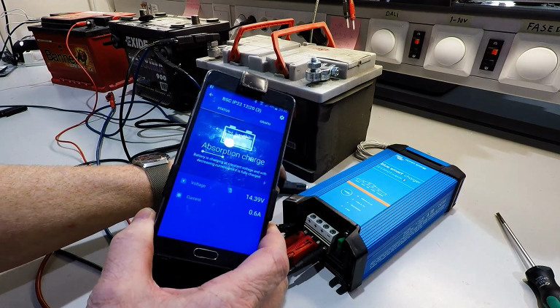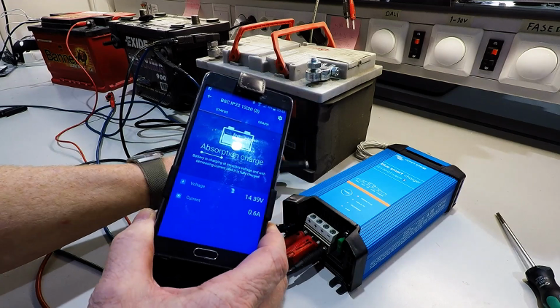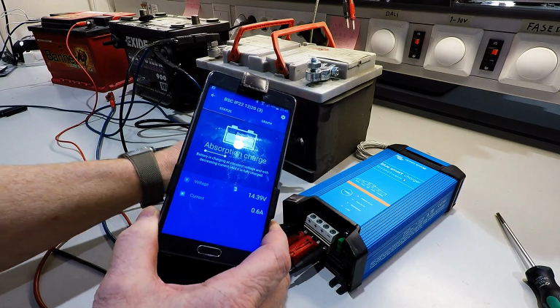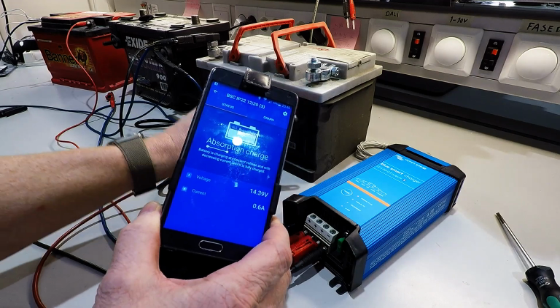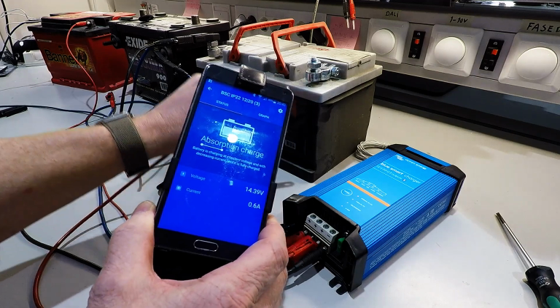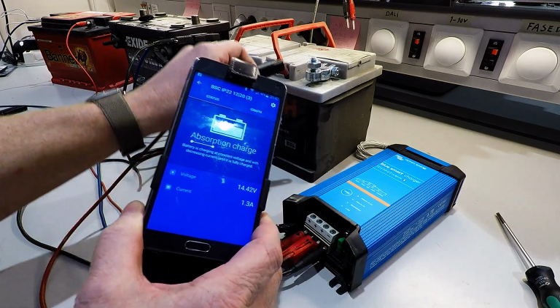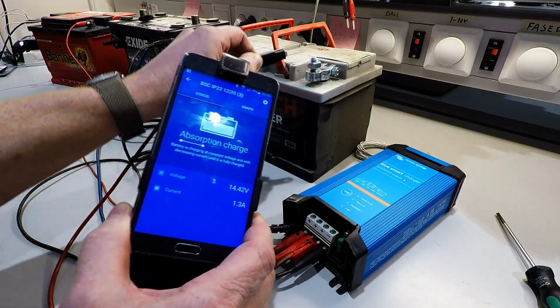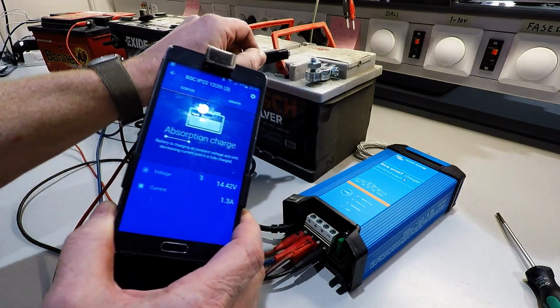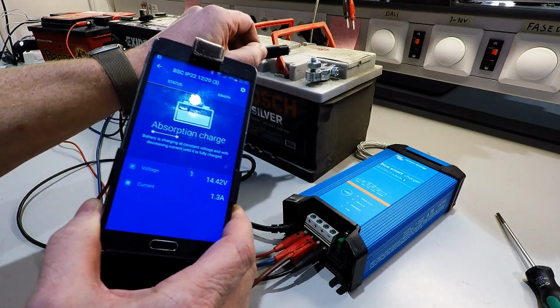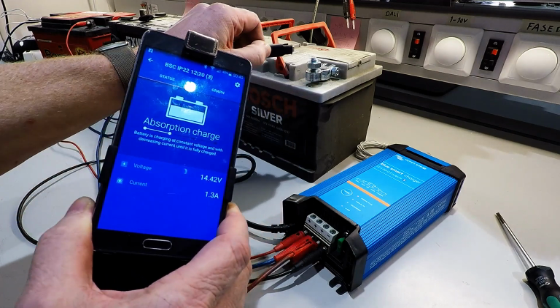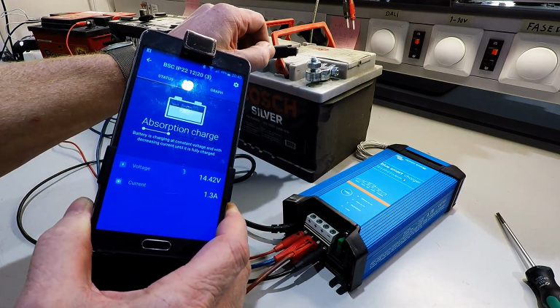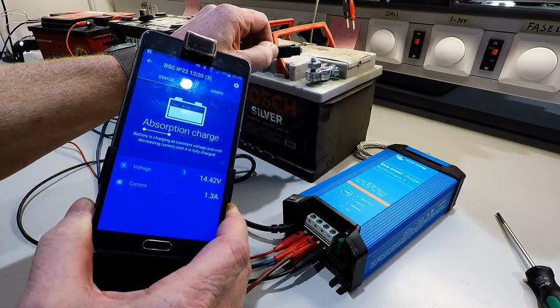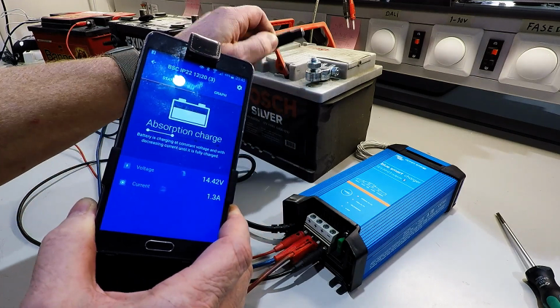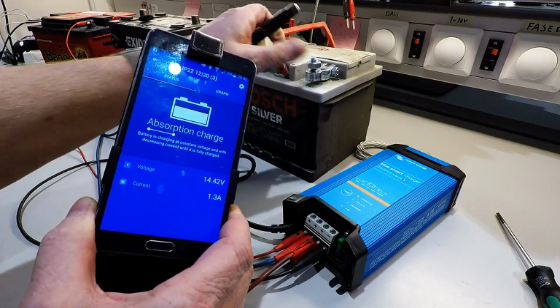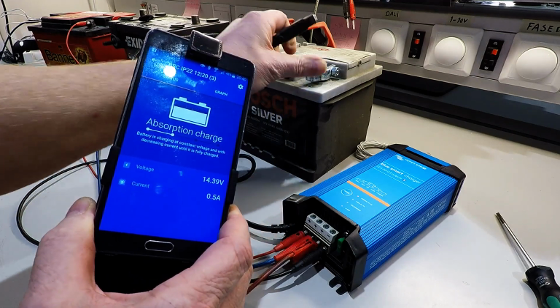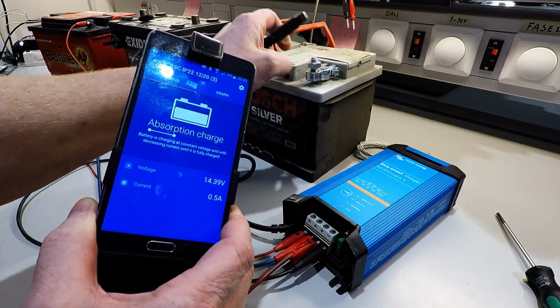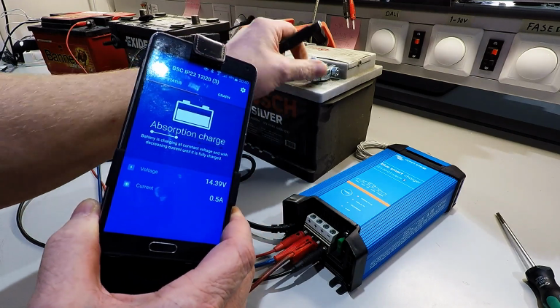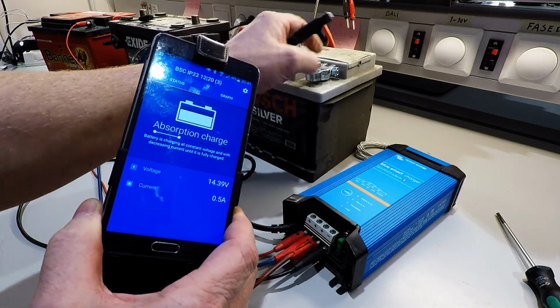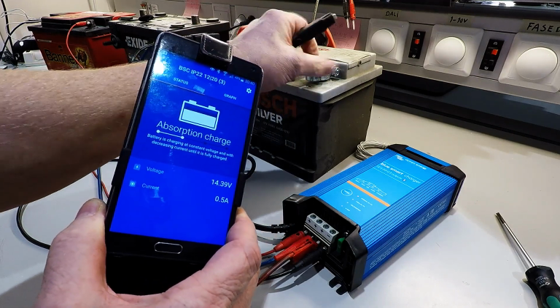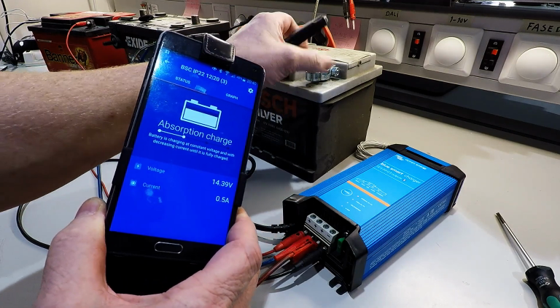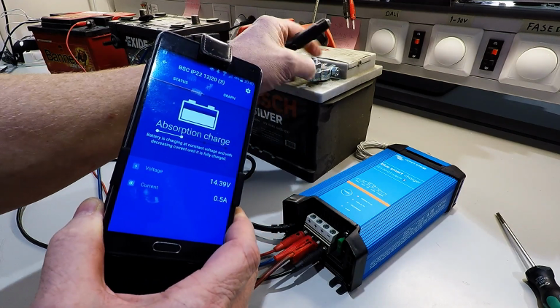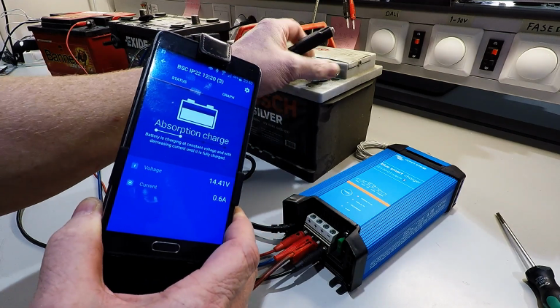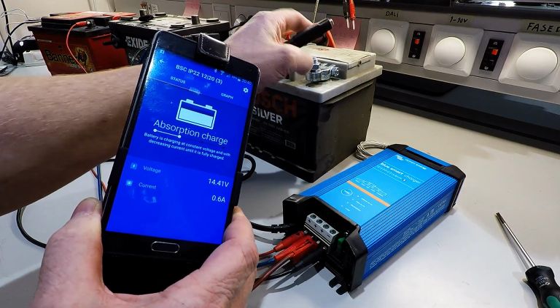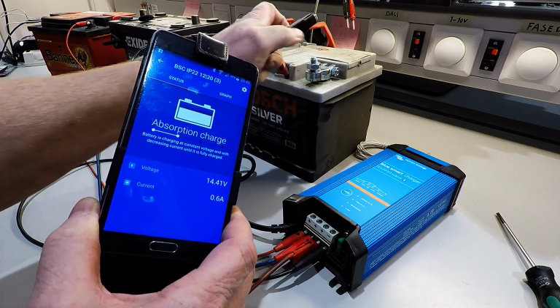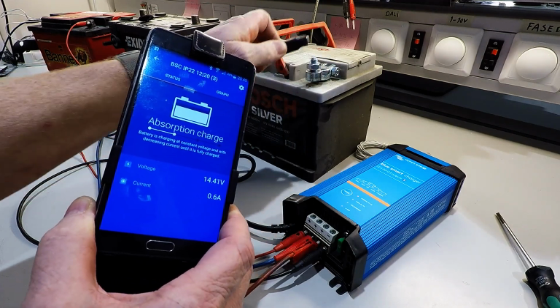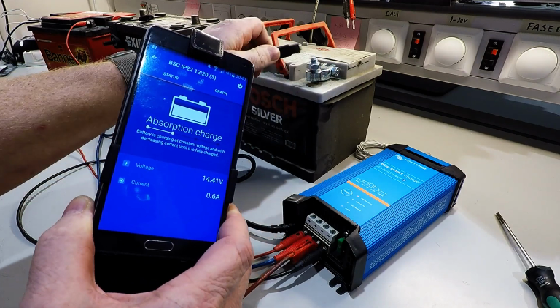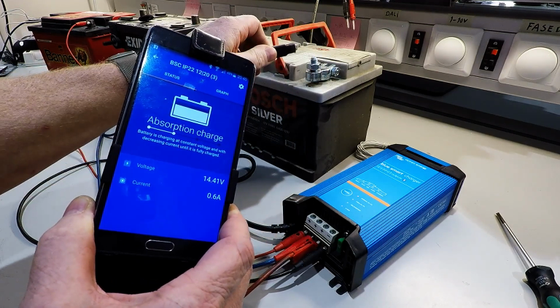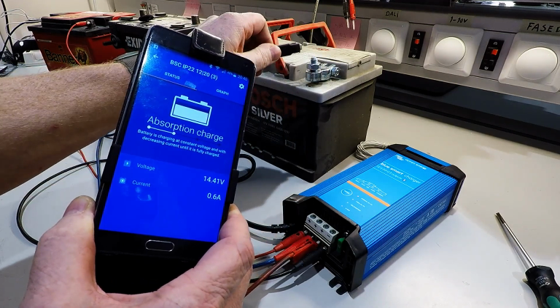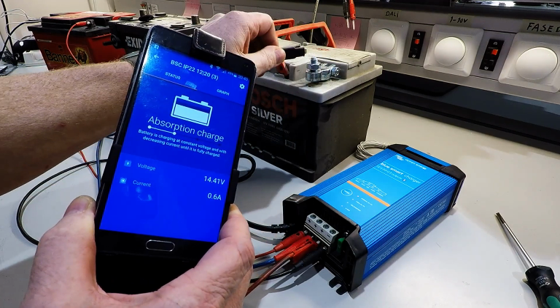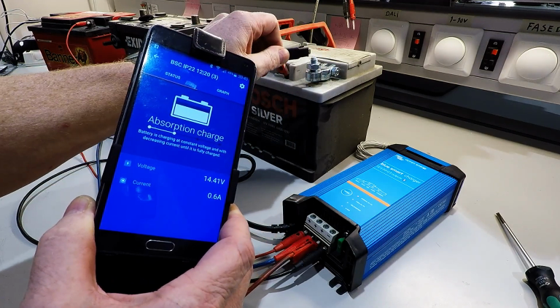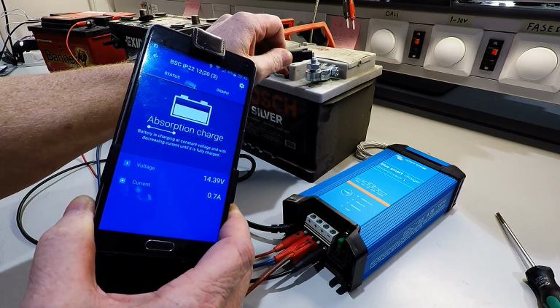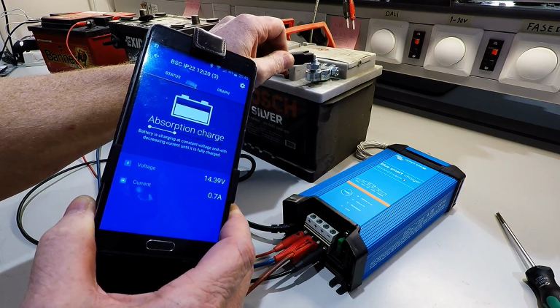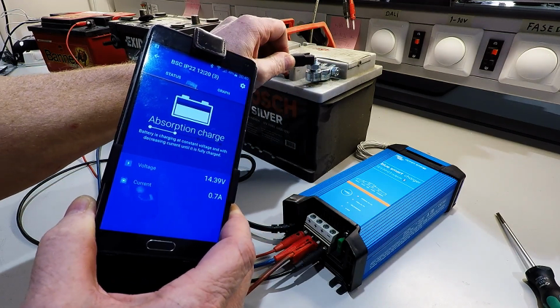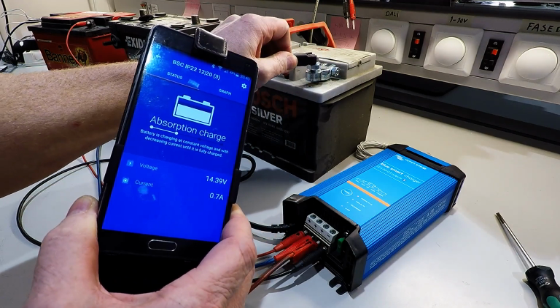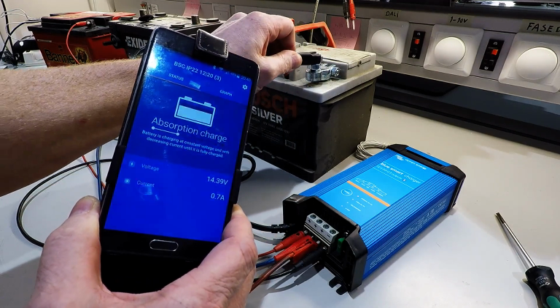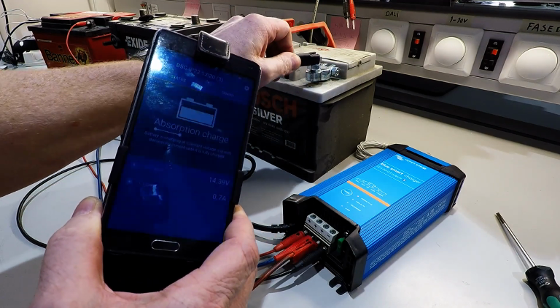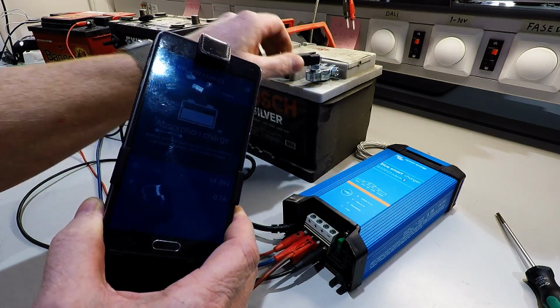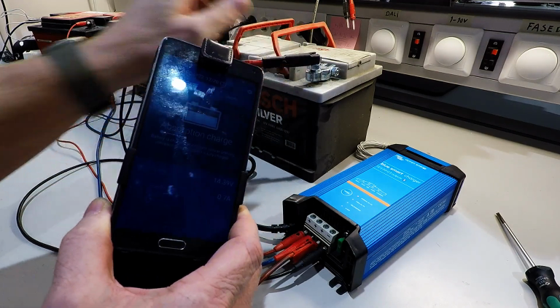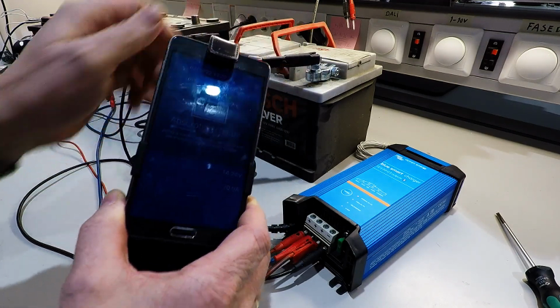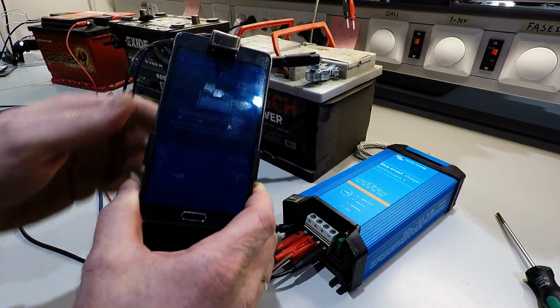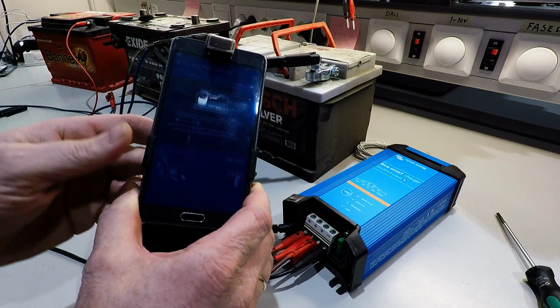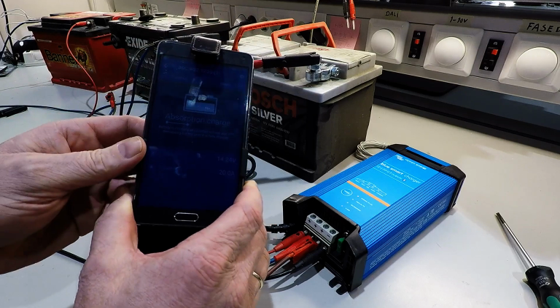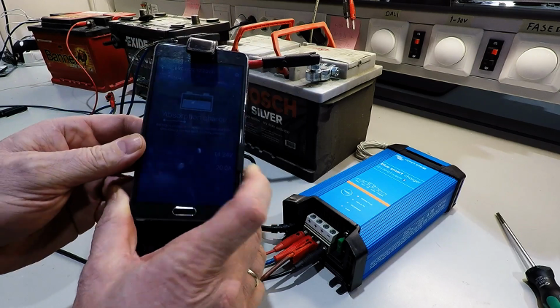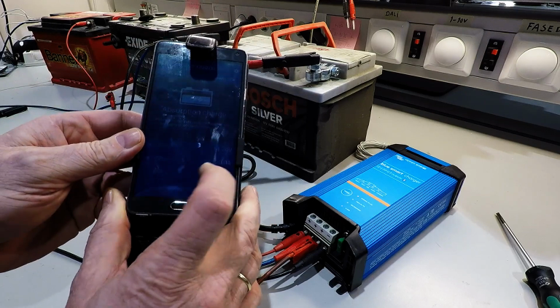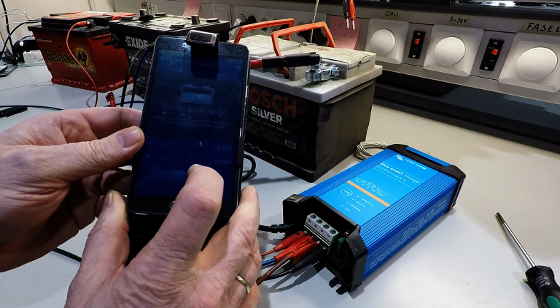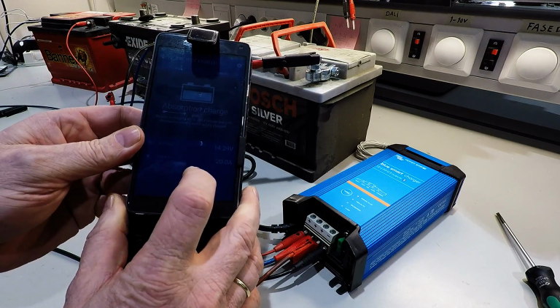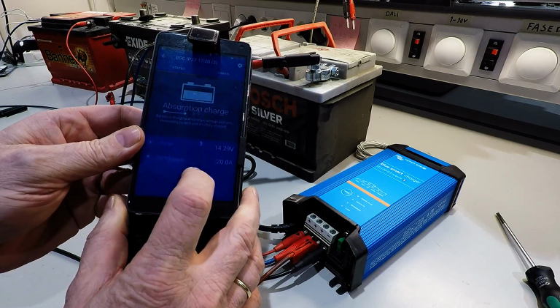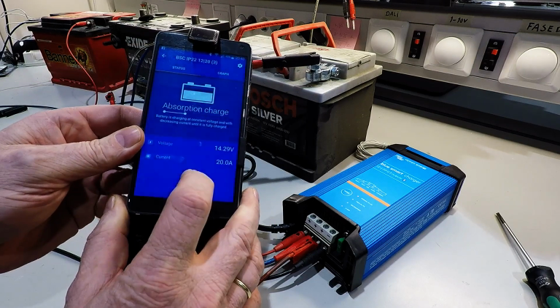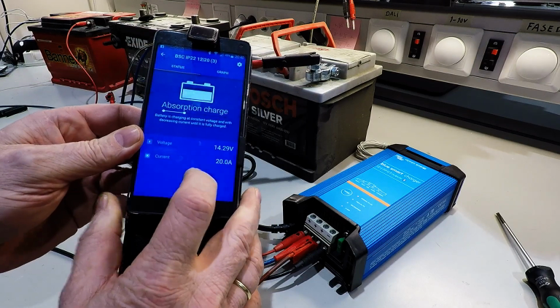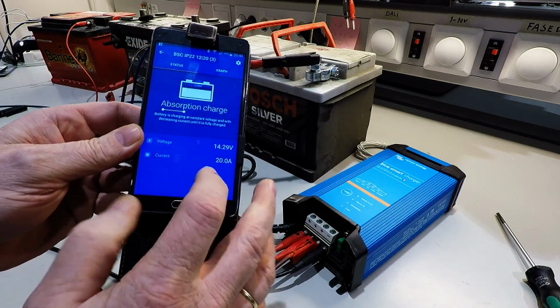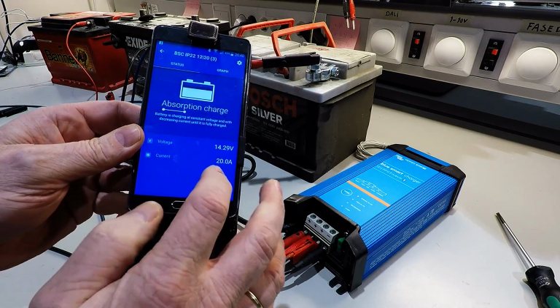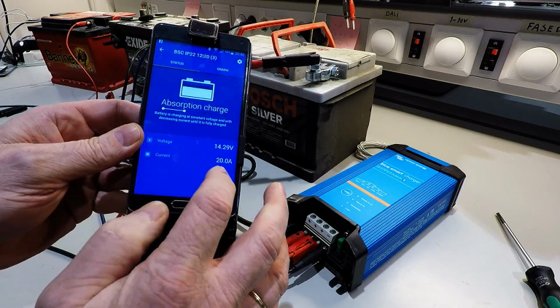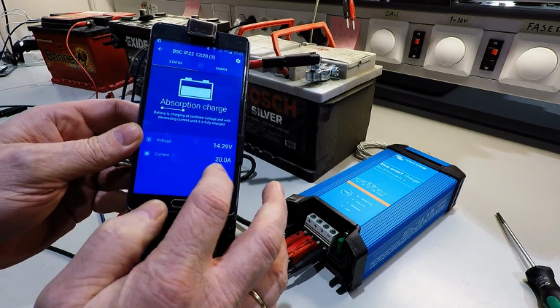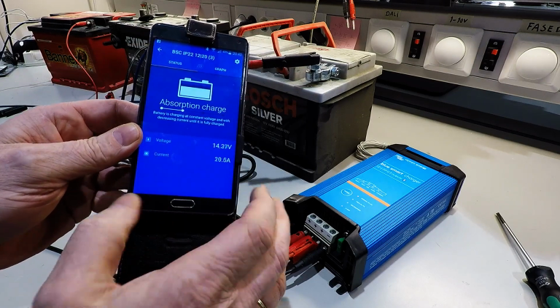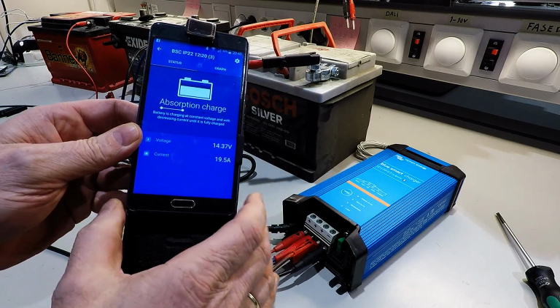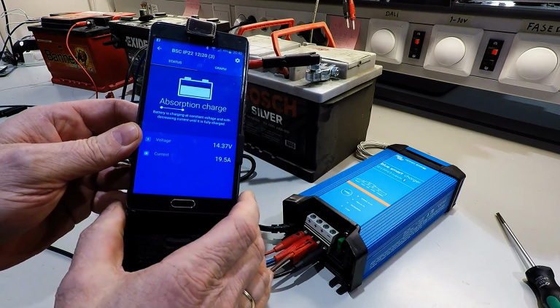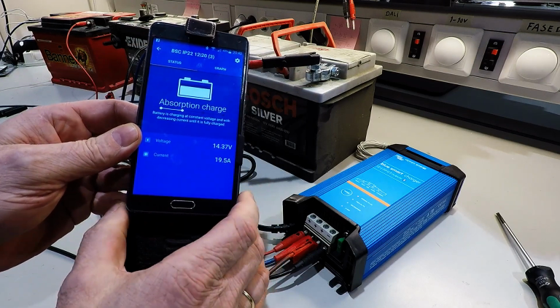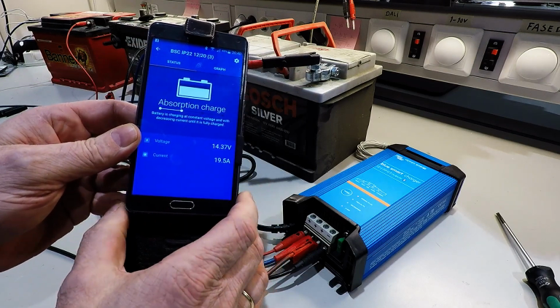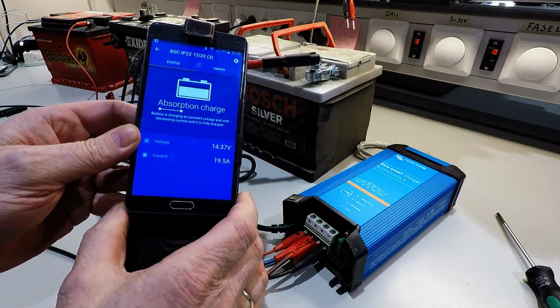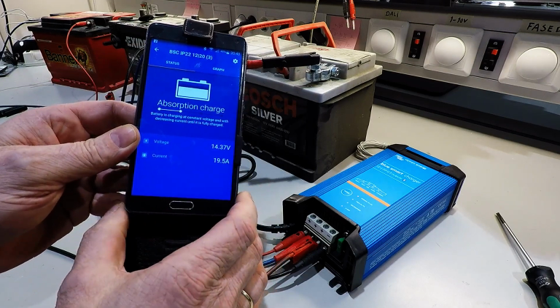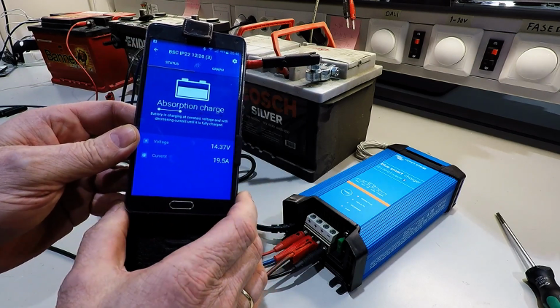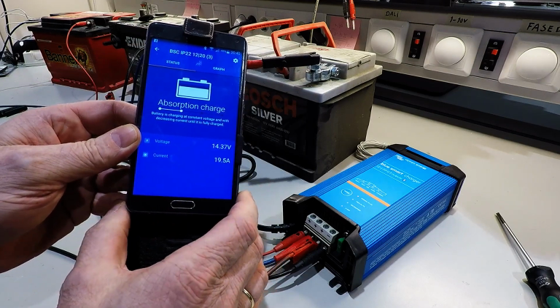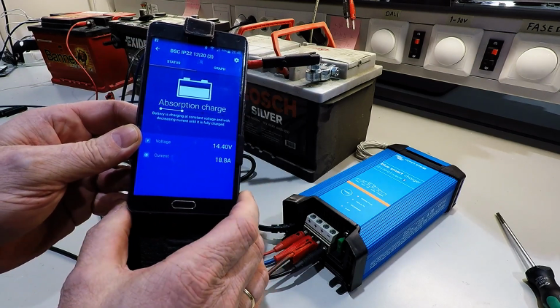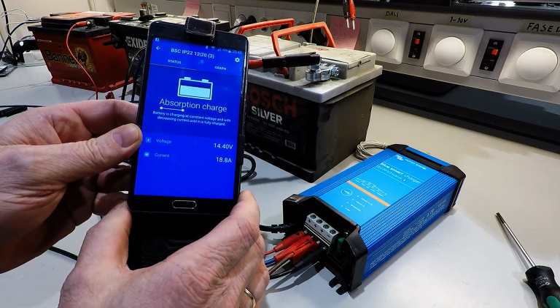Let's connect all the batteries. It went straight up to 20 amps.